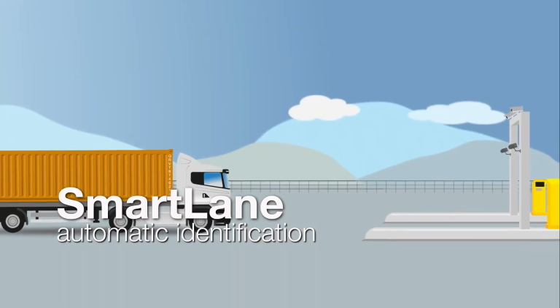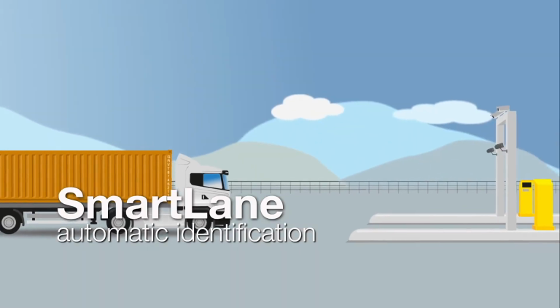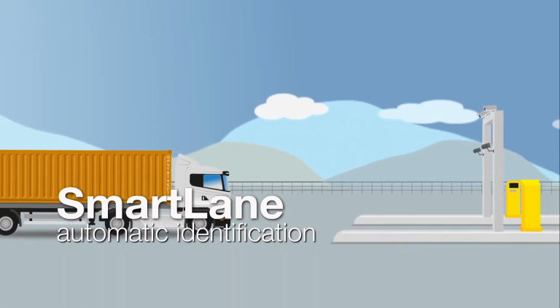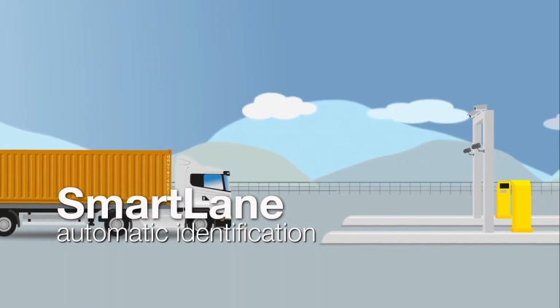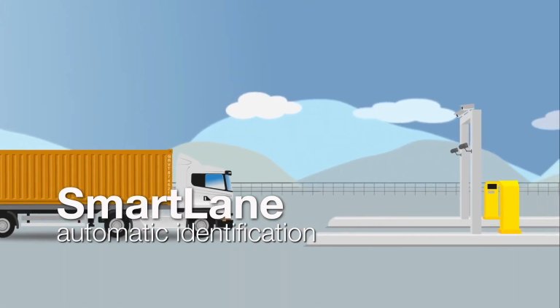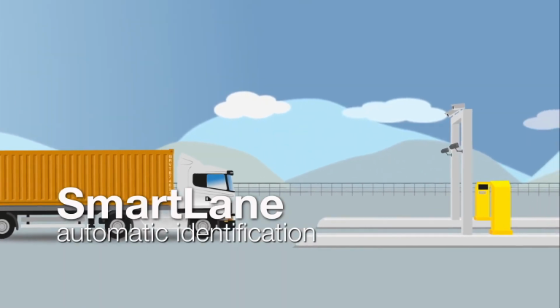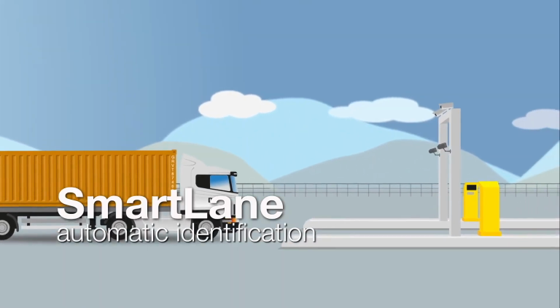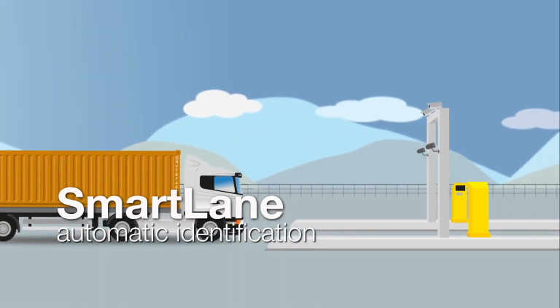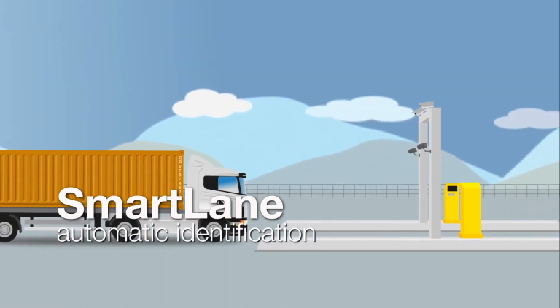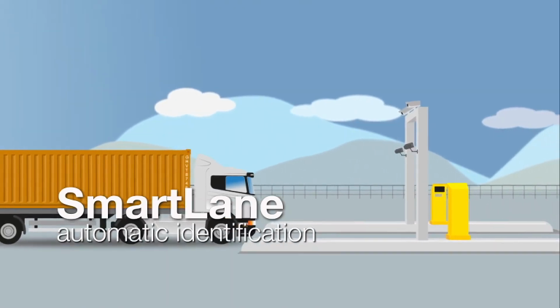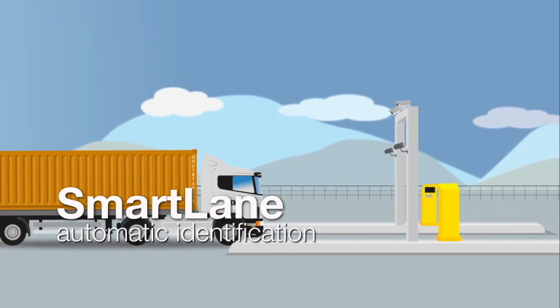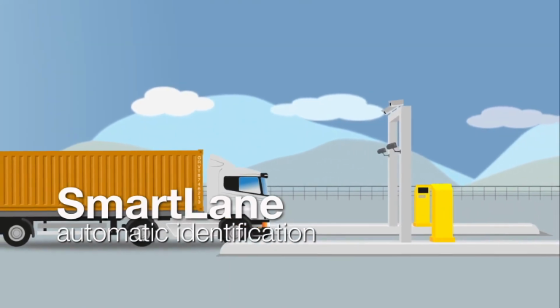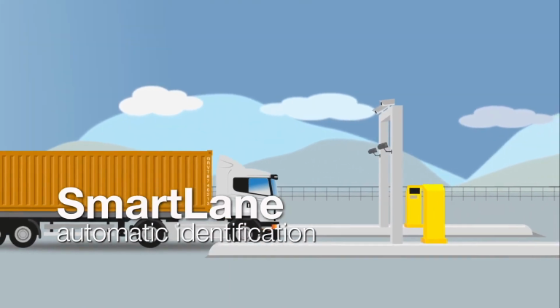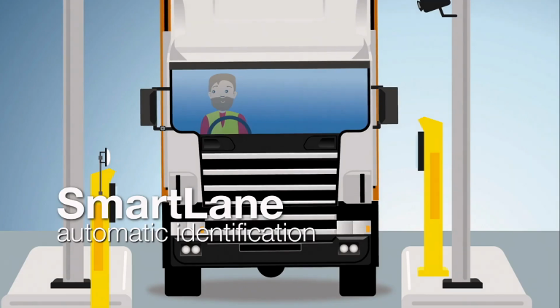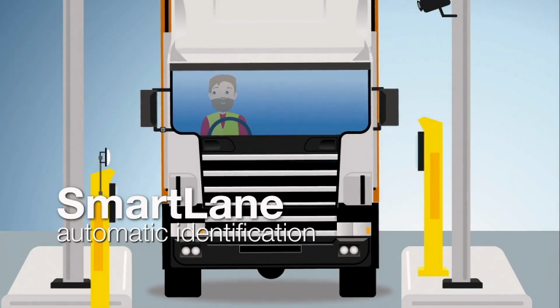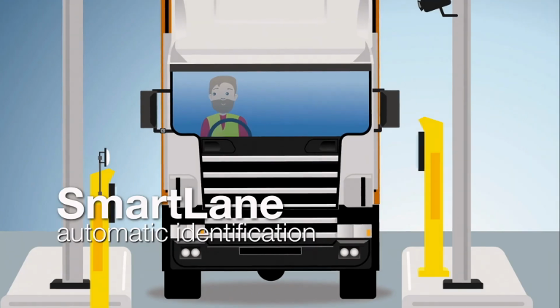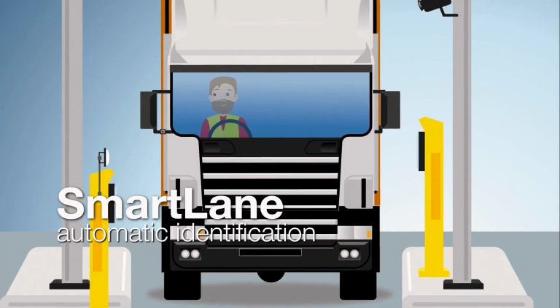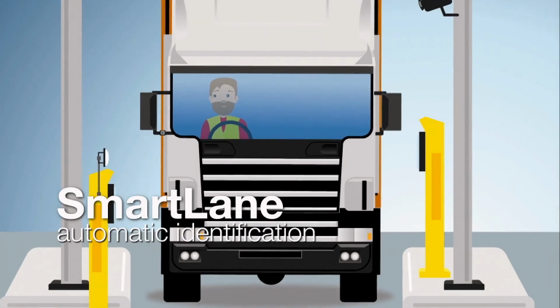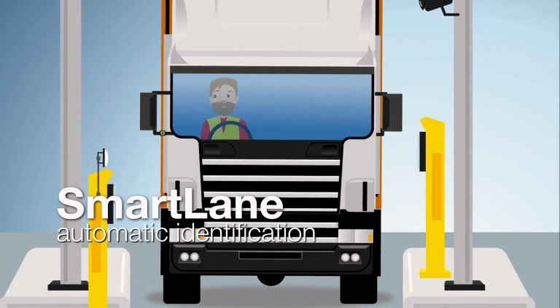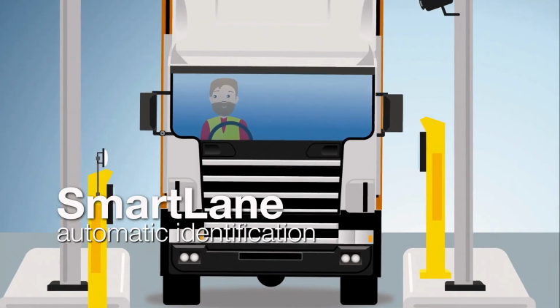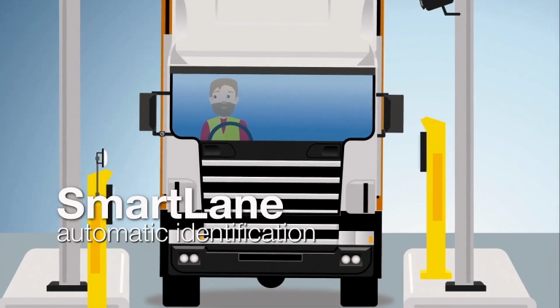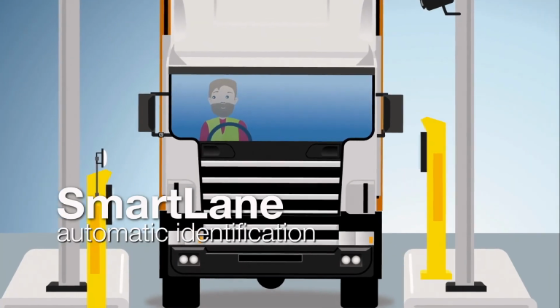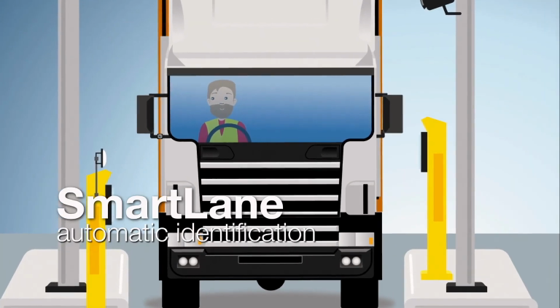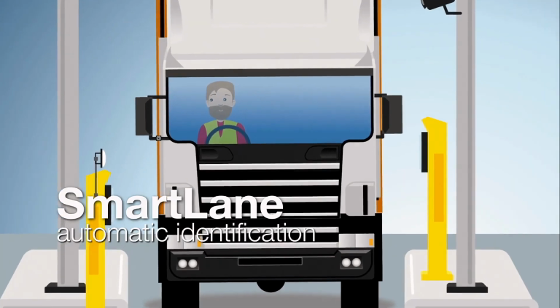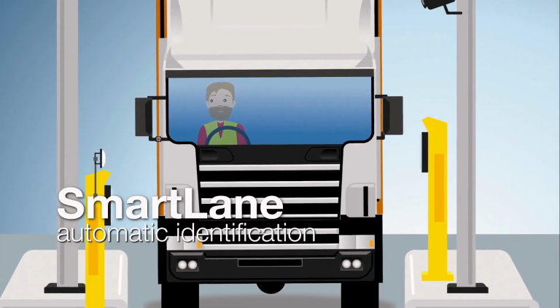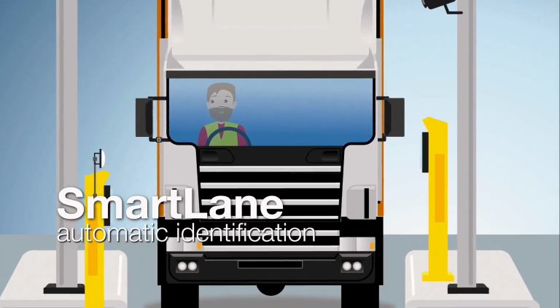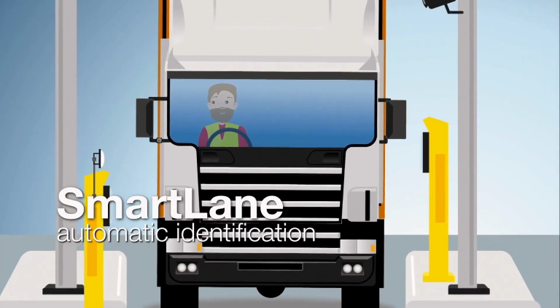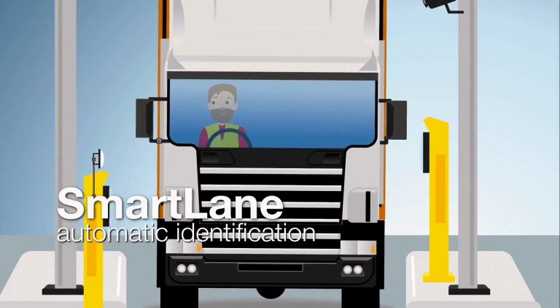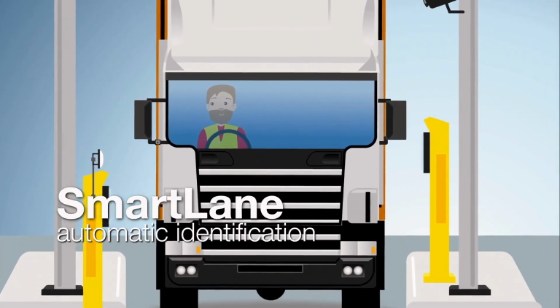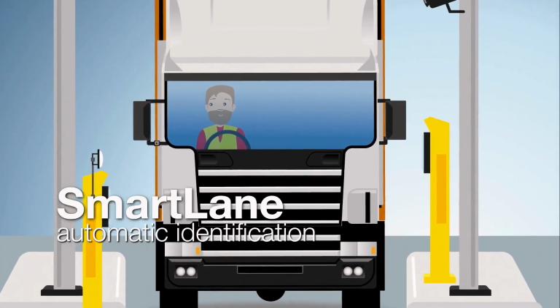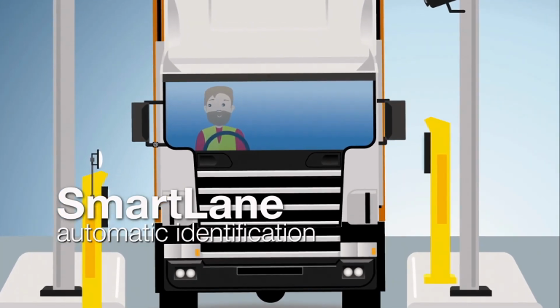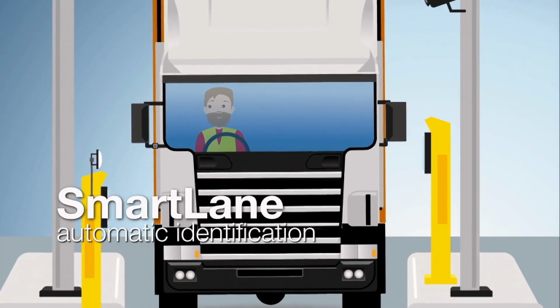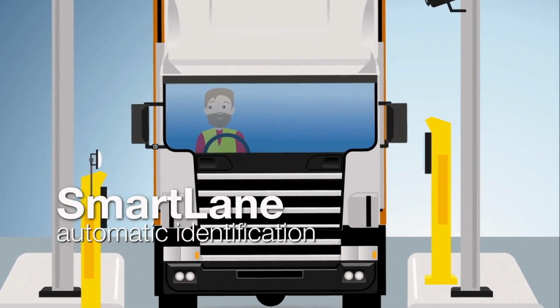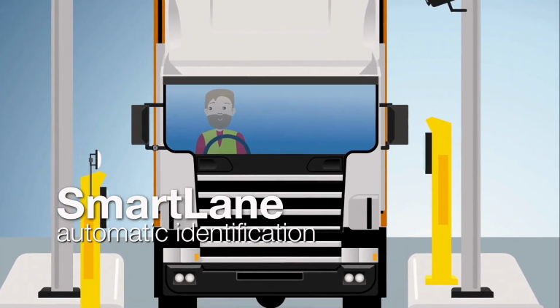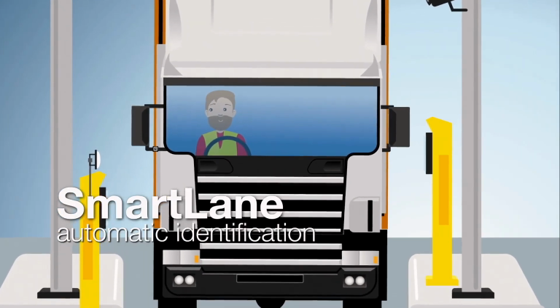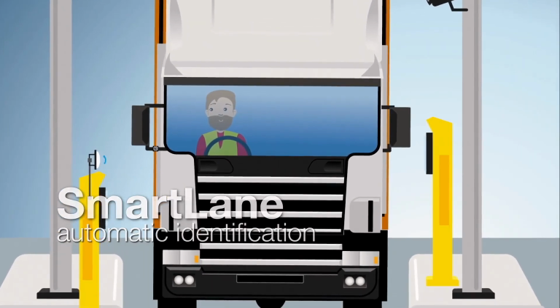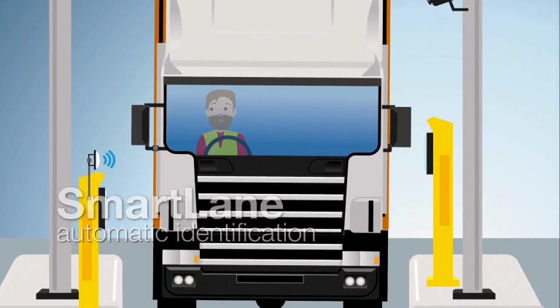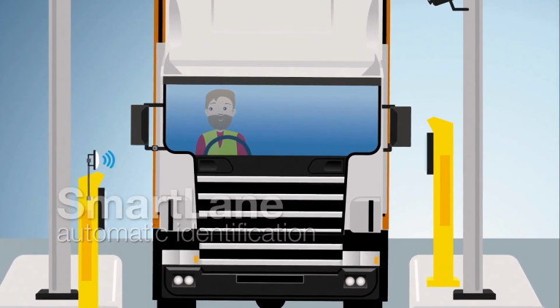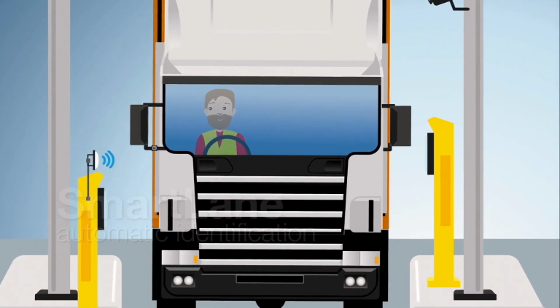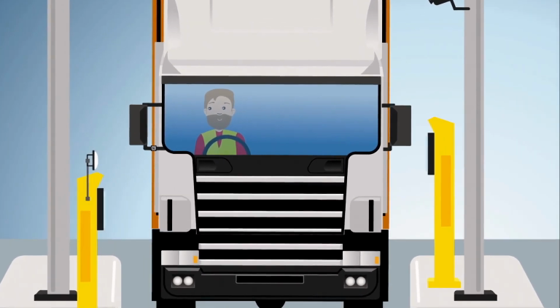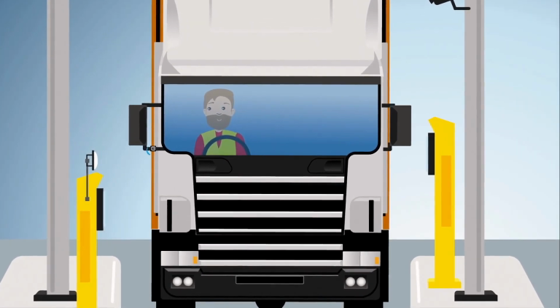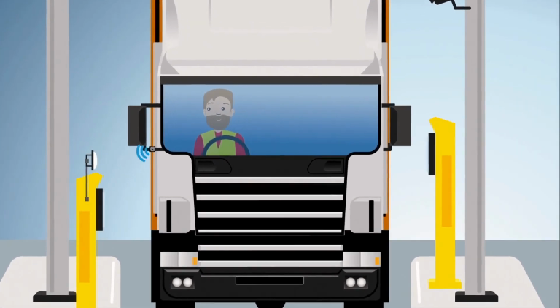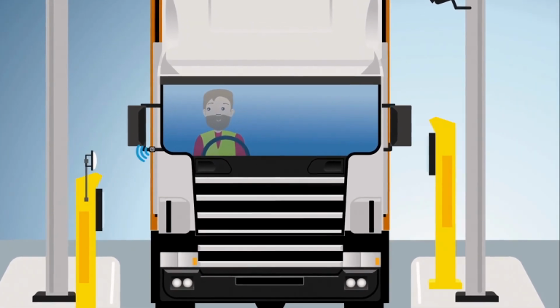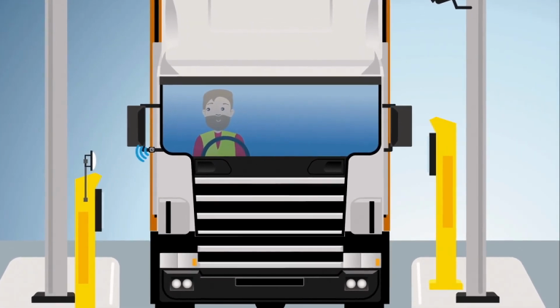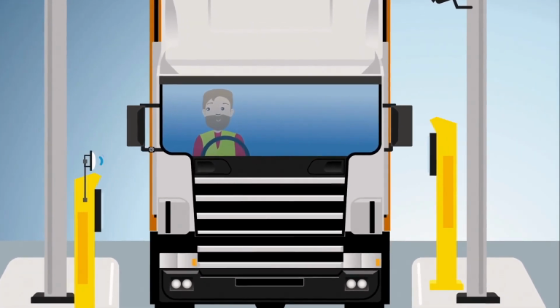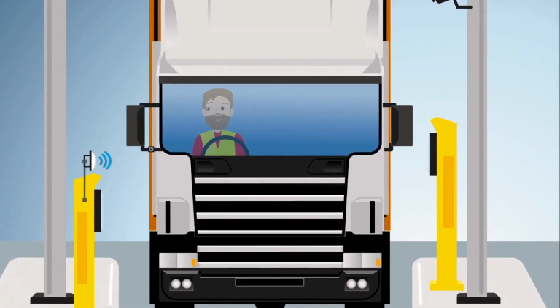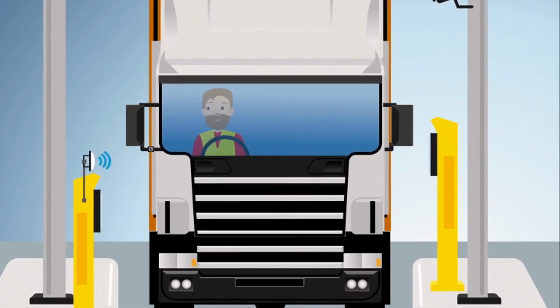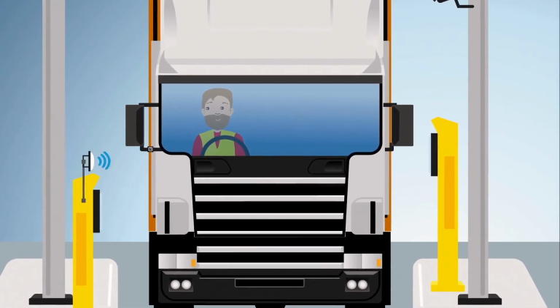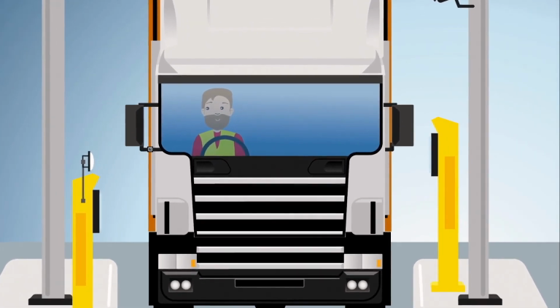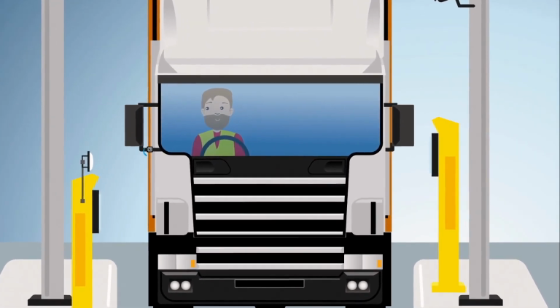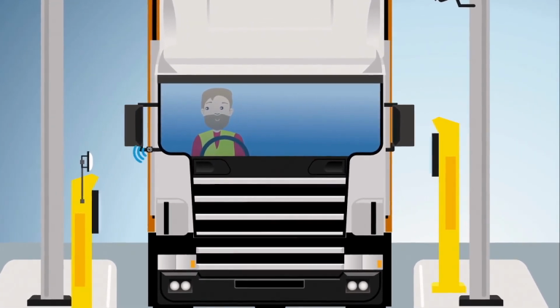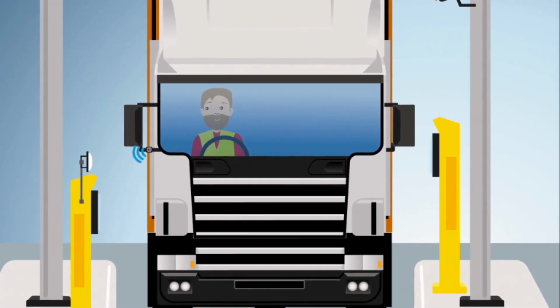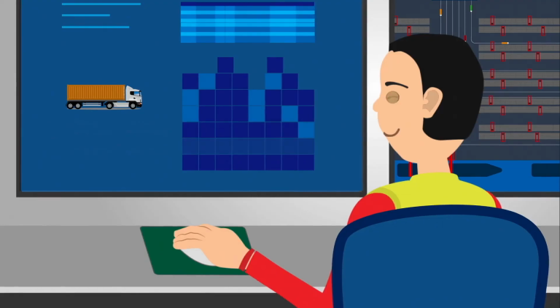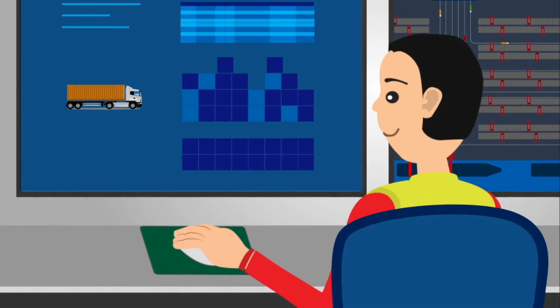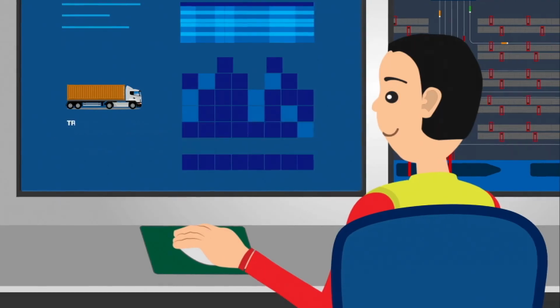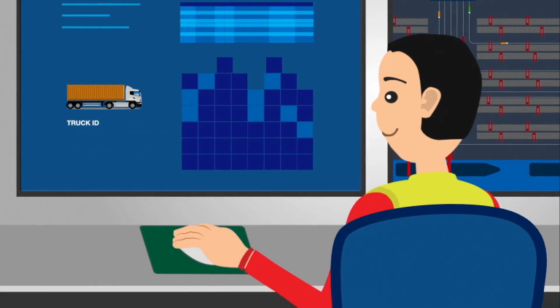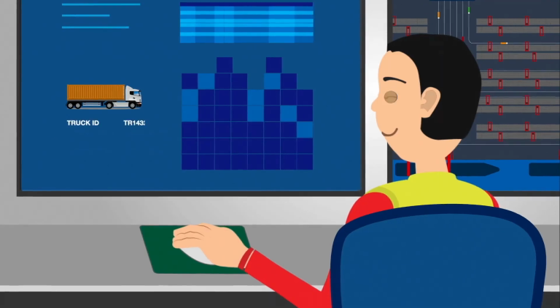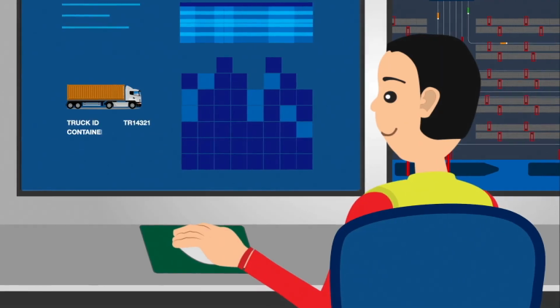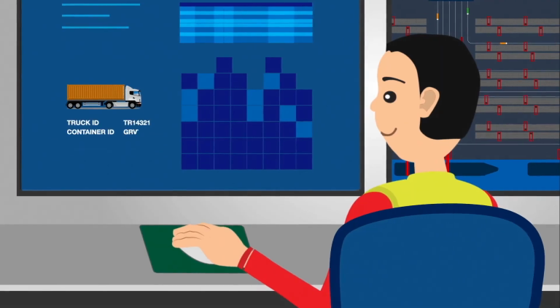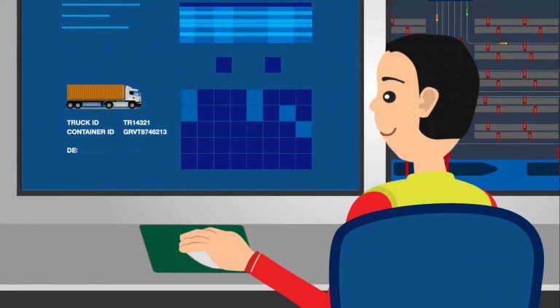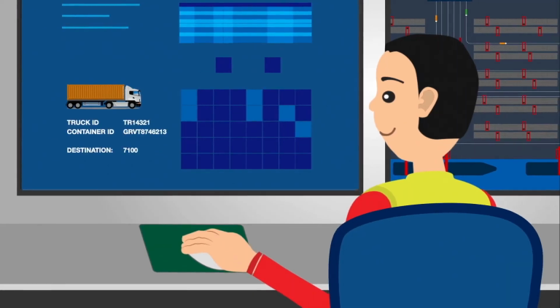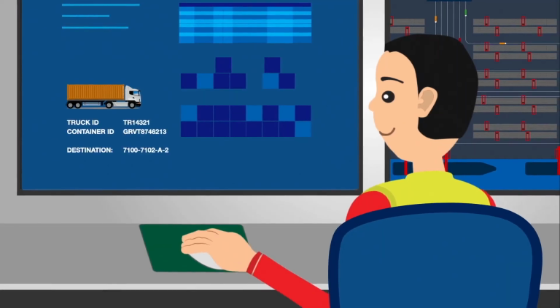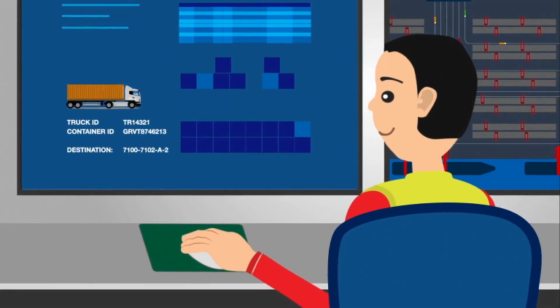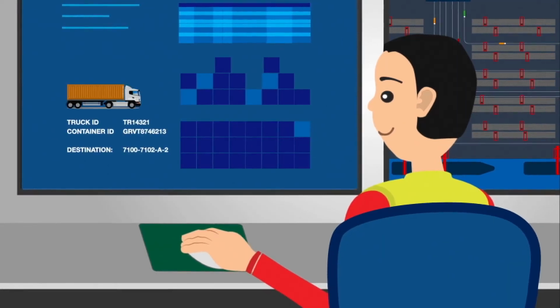Smartlane automatically registers every truck by scanning their RFID tag as they enter or leave the terminal, making sure I don't miss a thing.